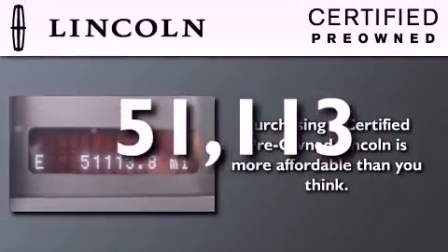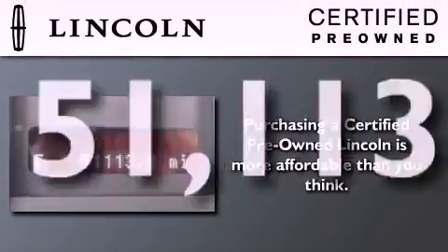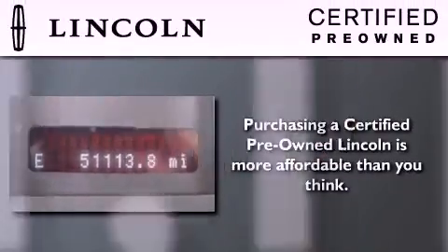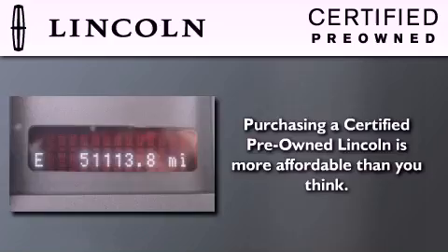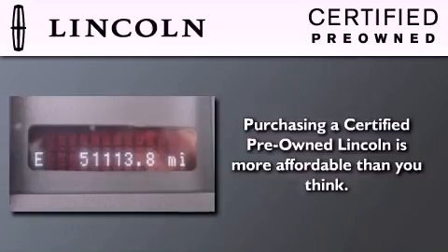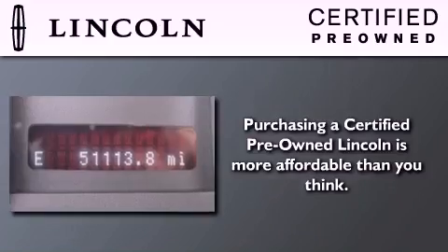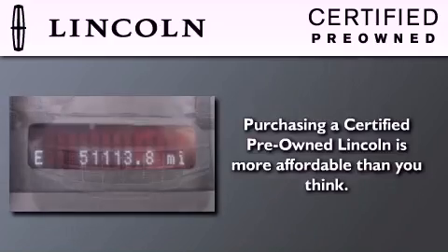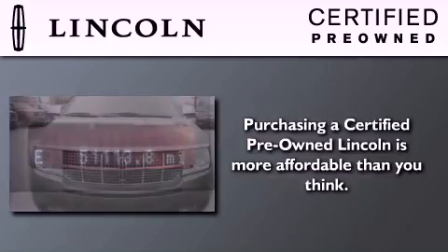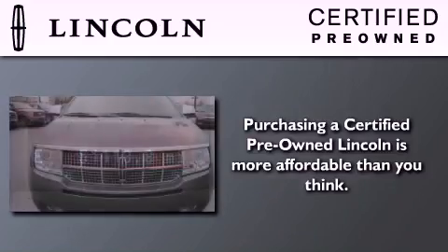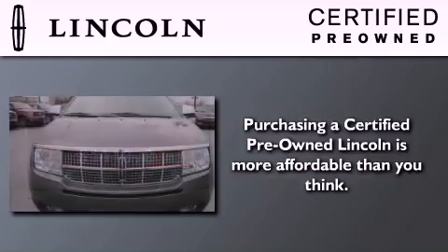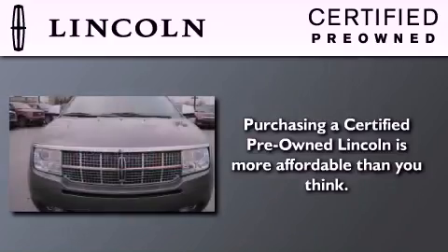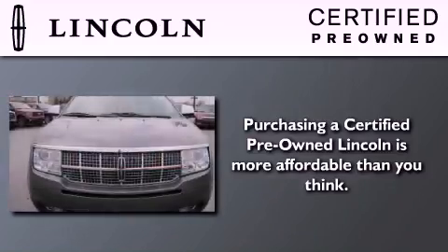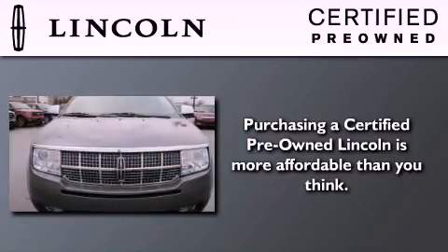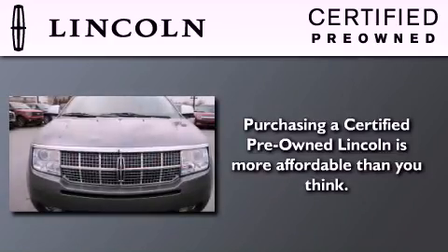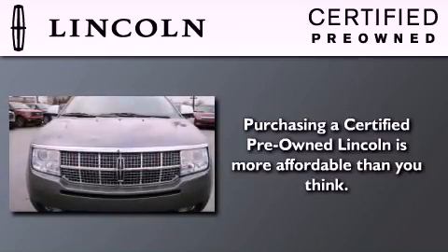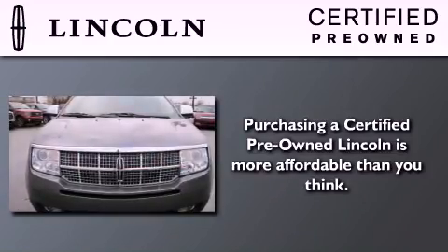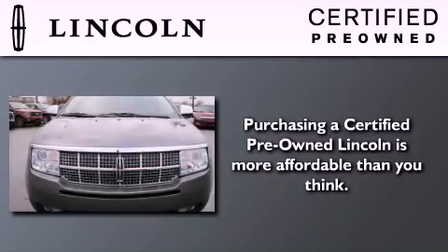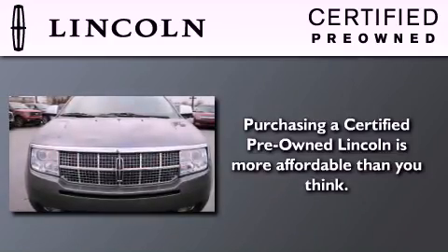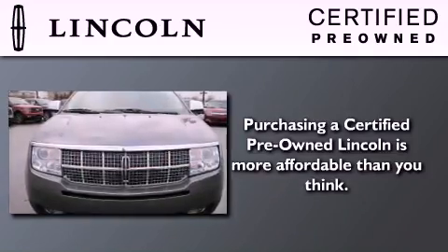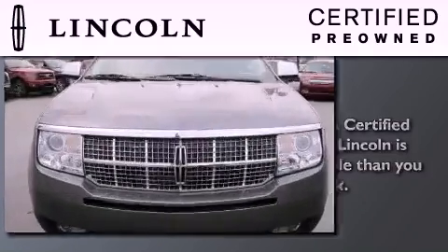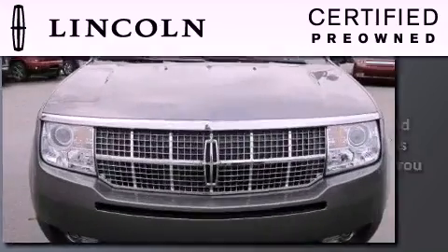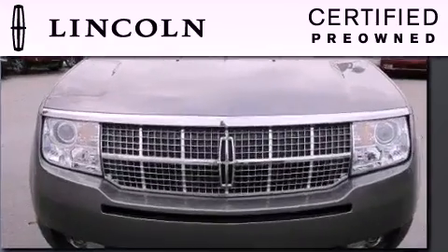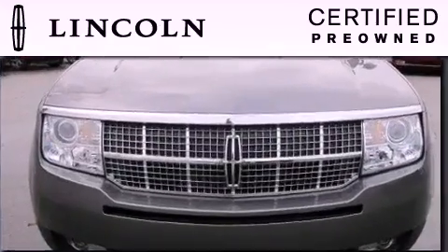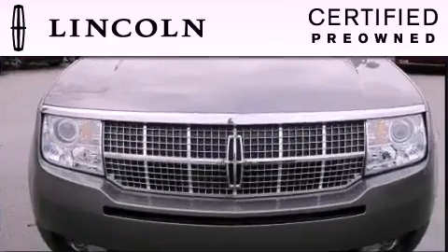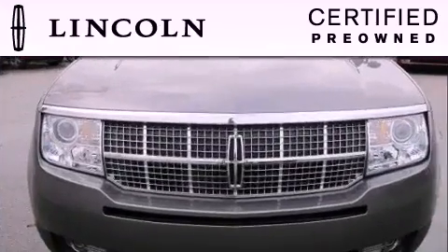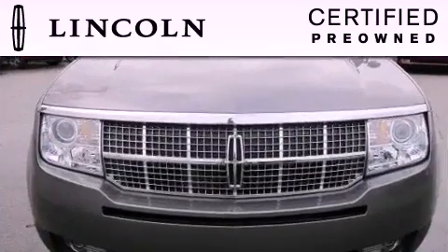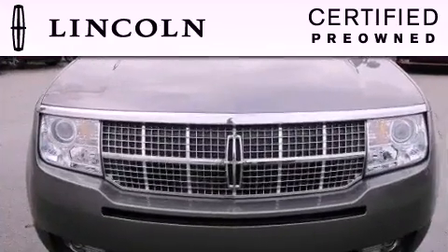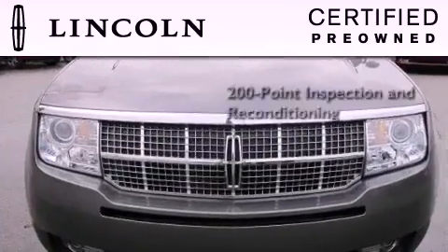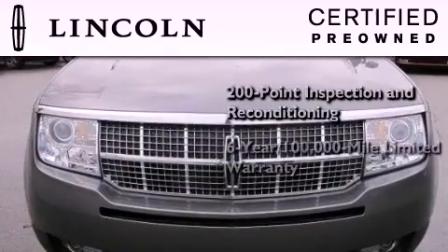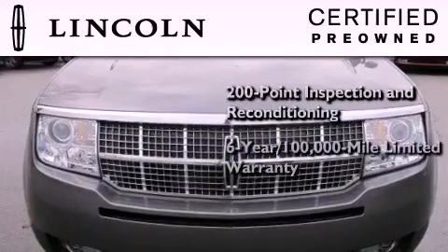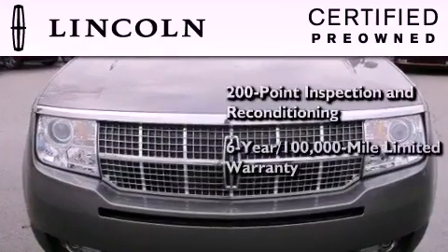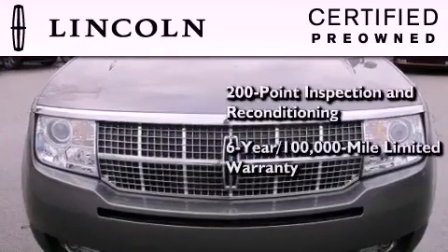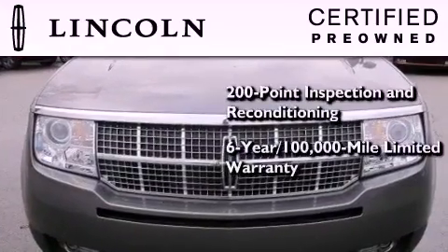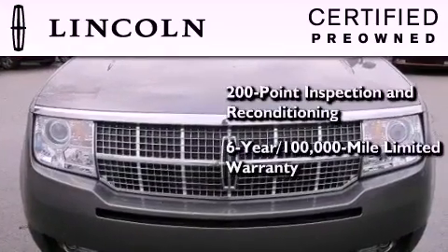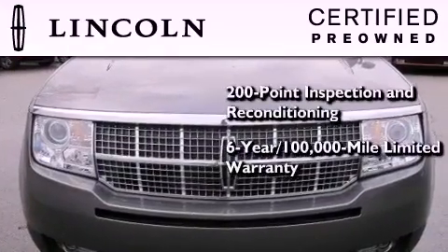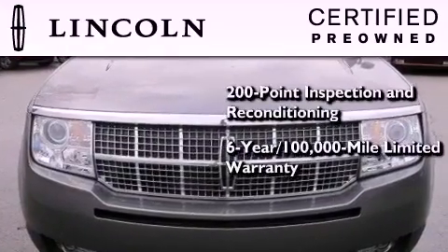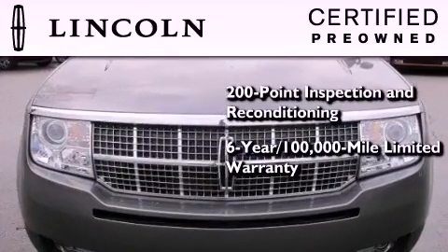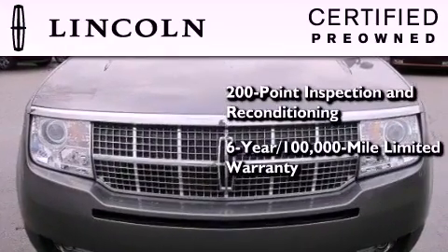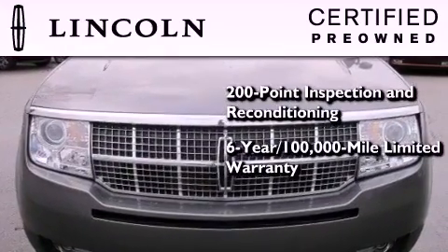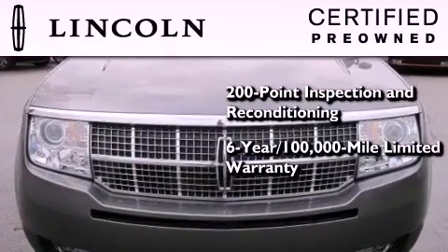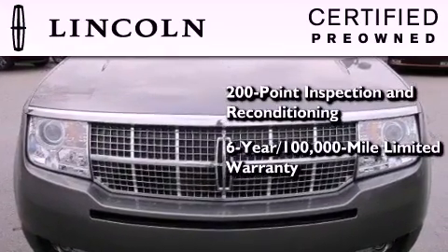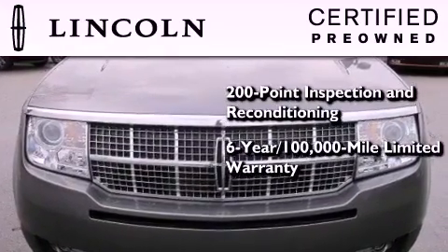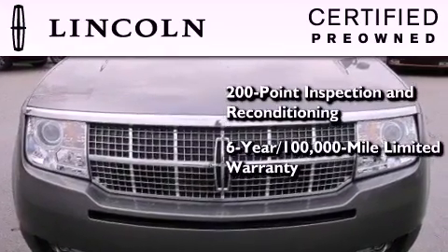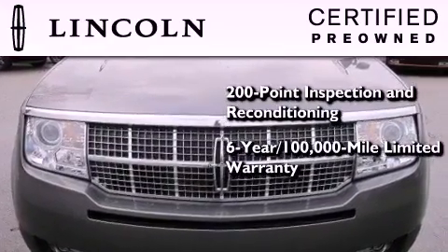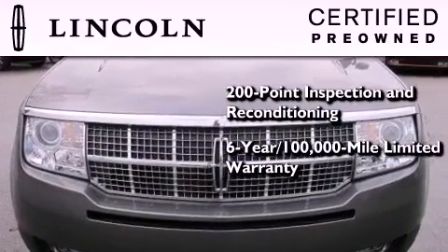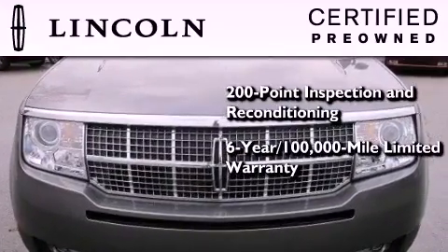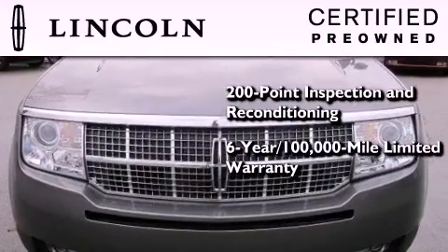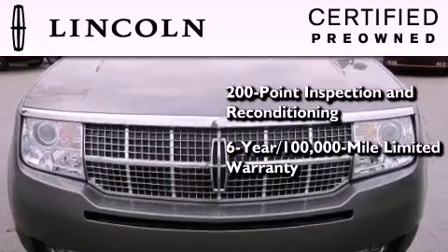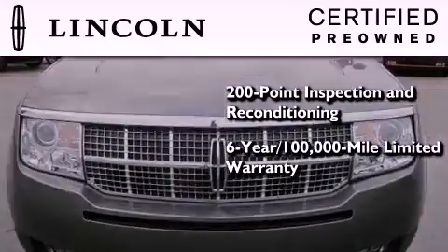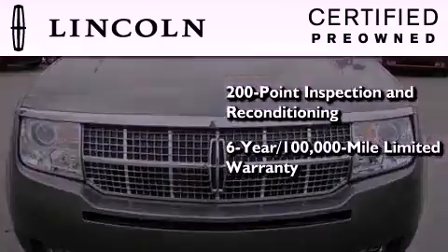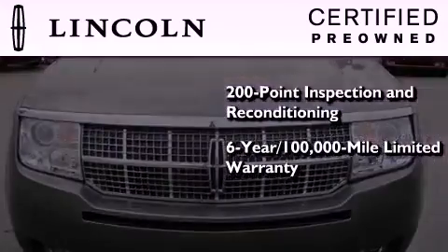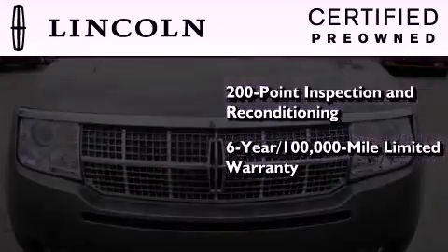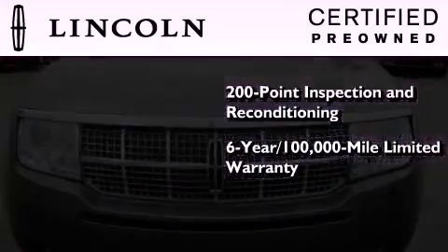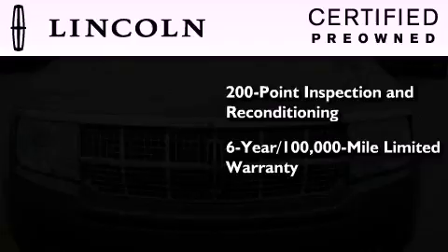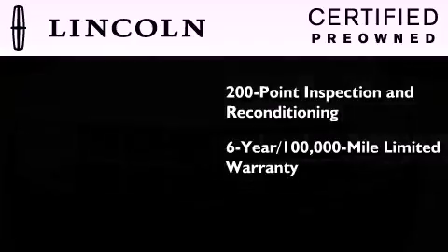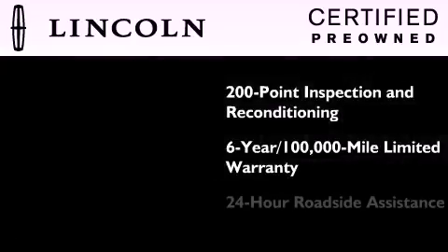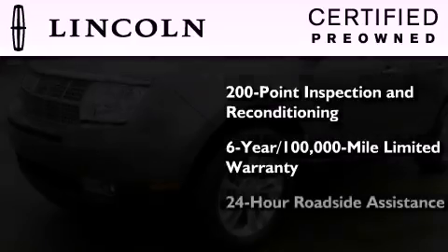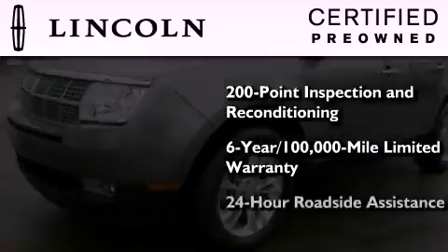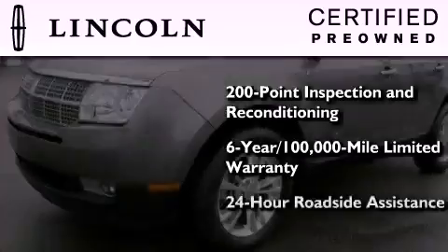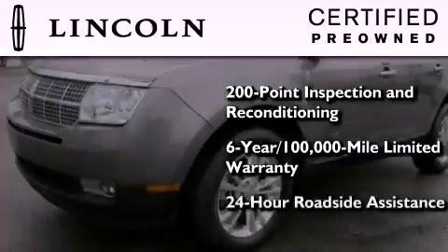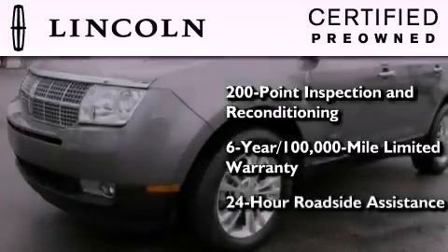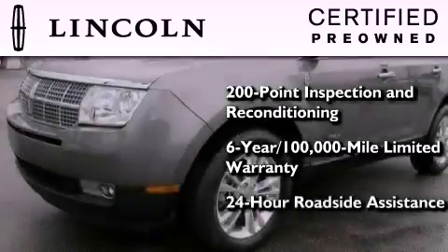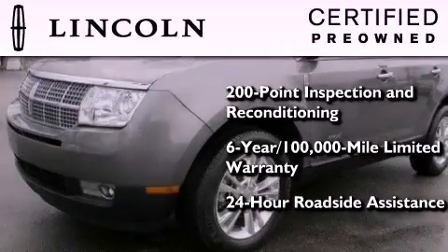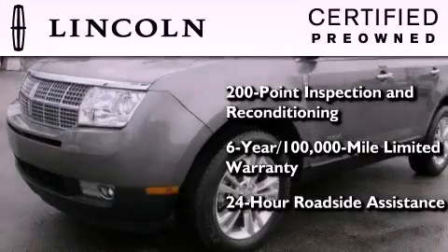The Lincoln certification includes a six-year, 100,000 mile limited warranty plus 24-hour roadside assistance.